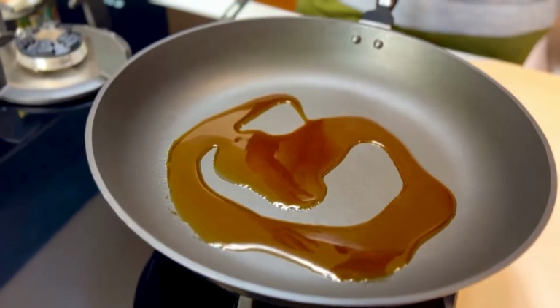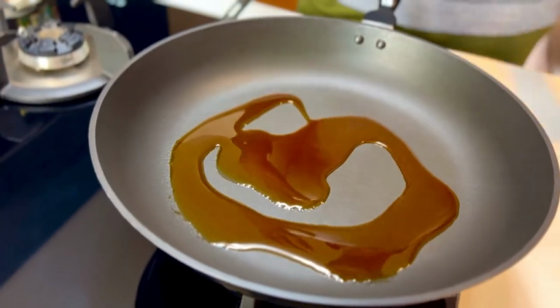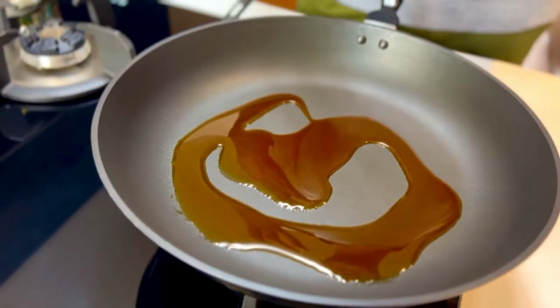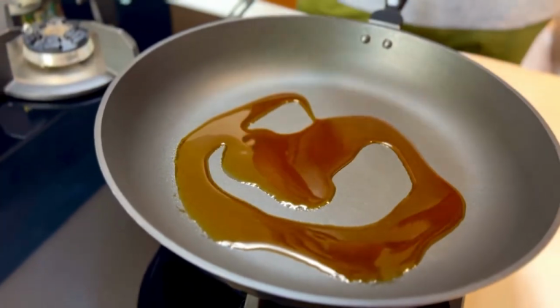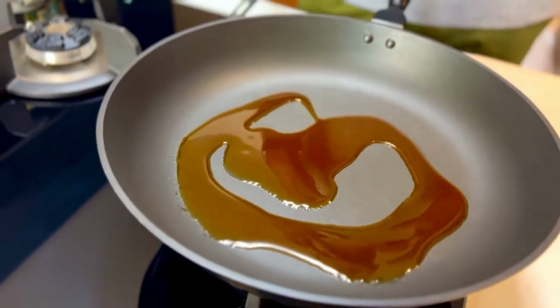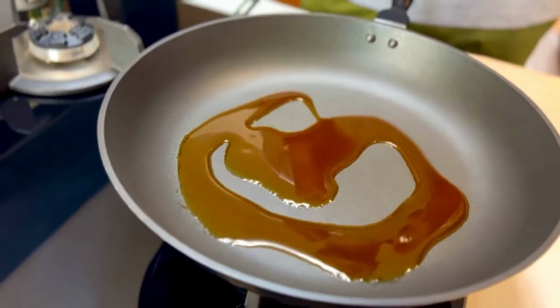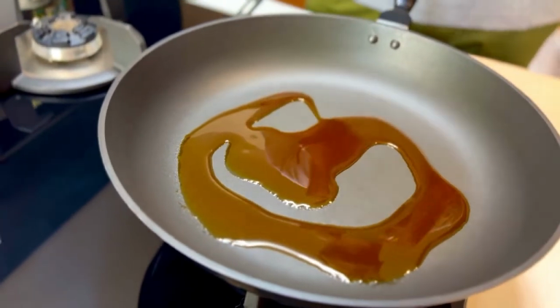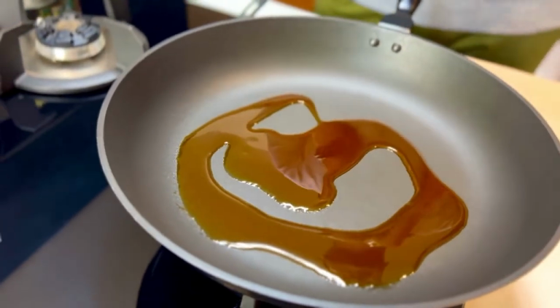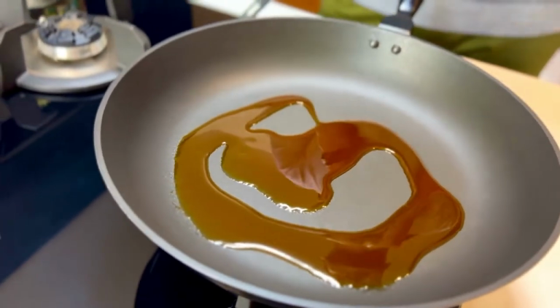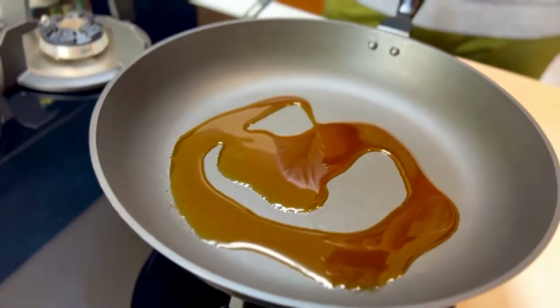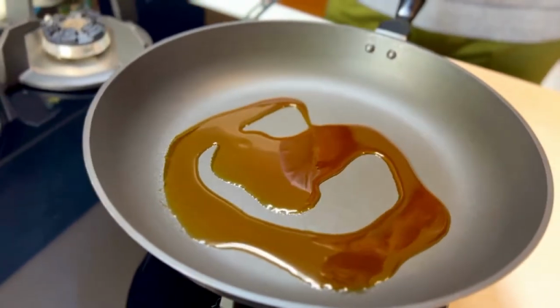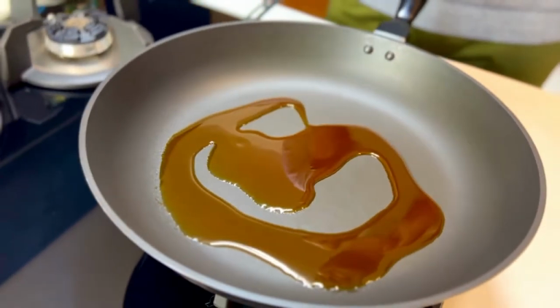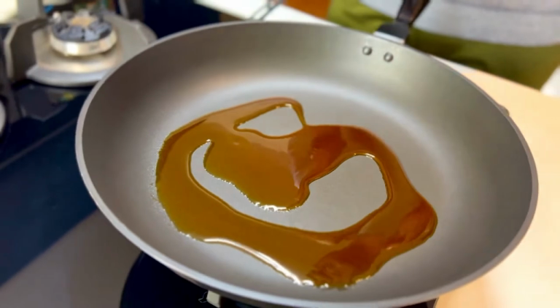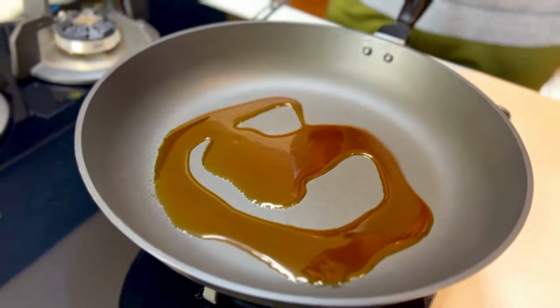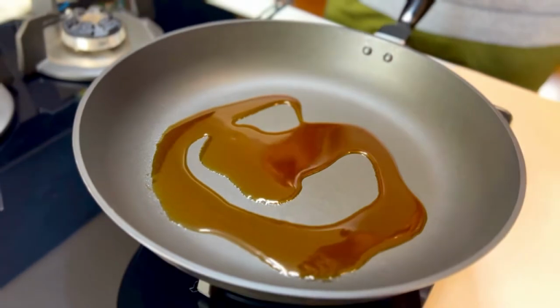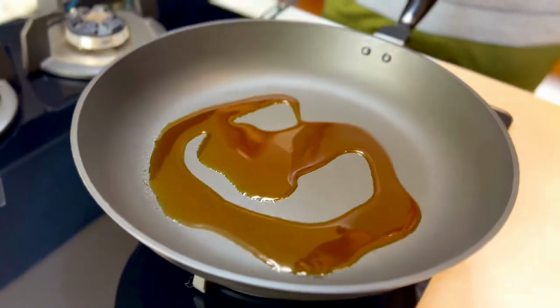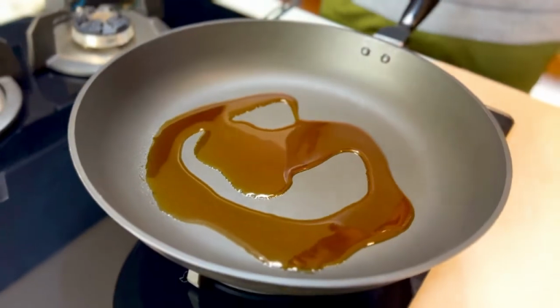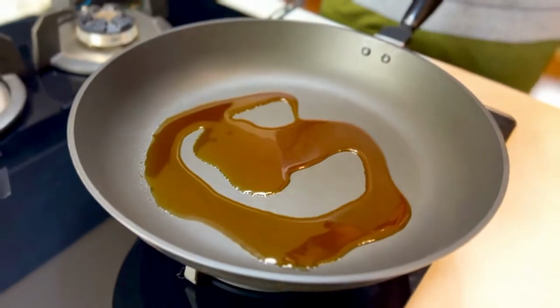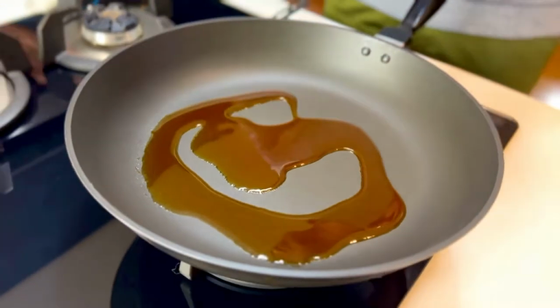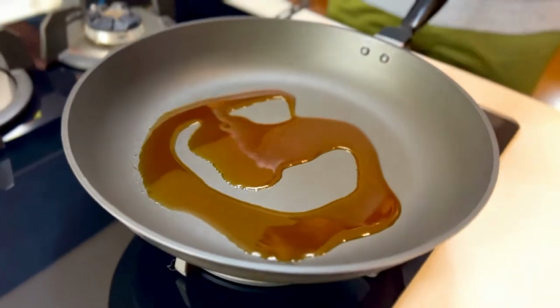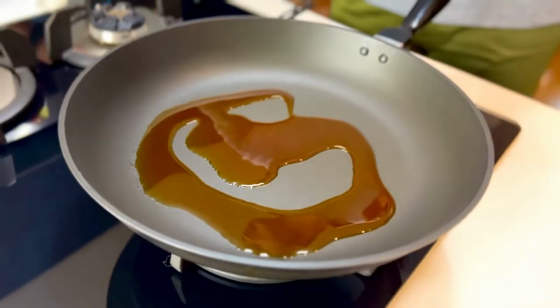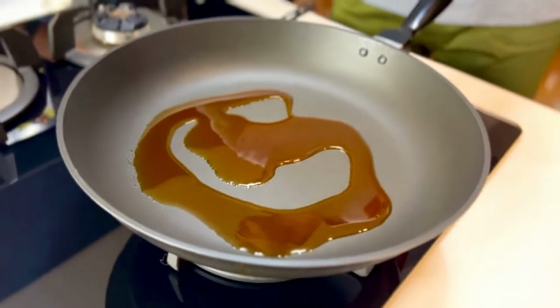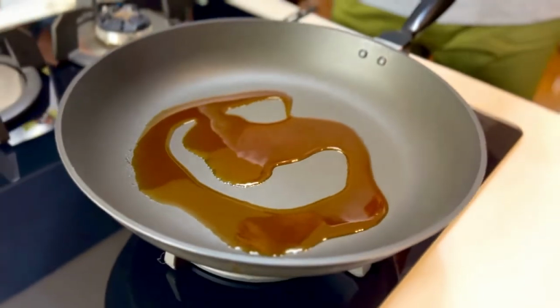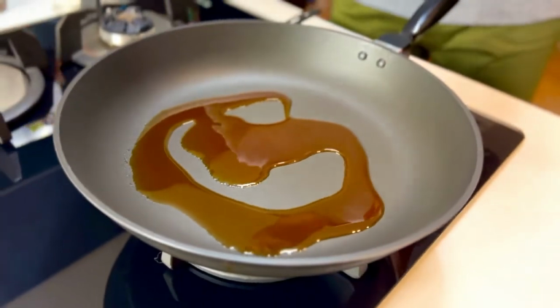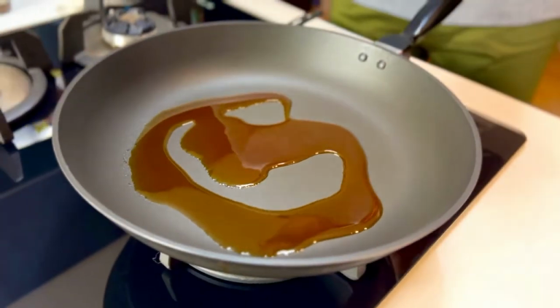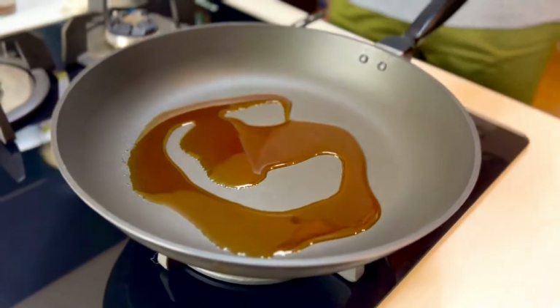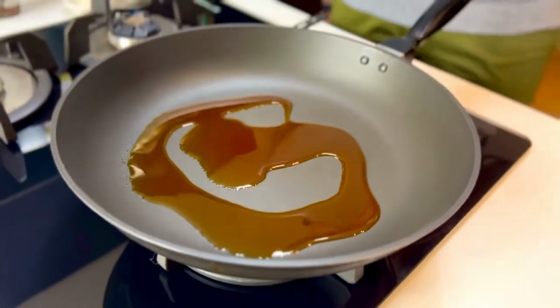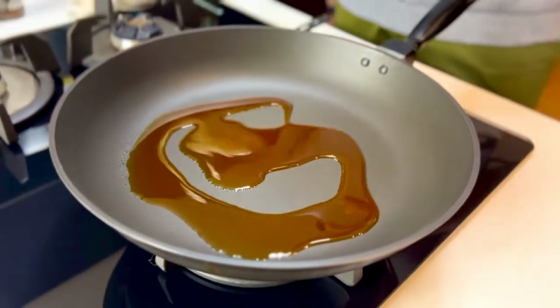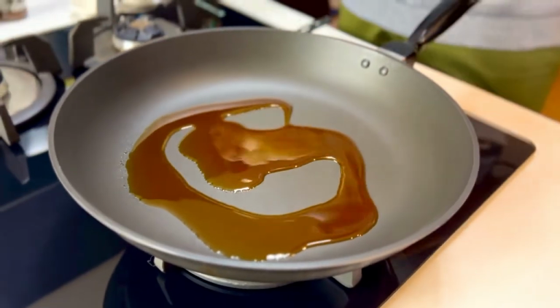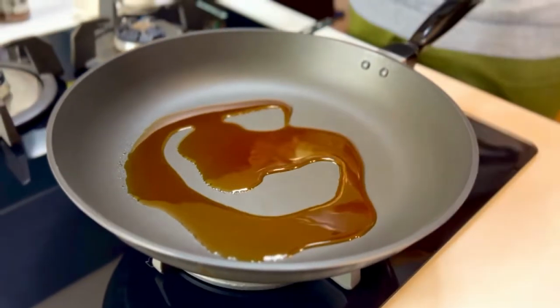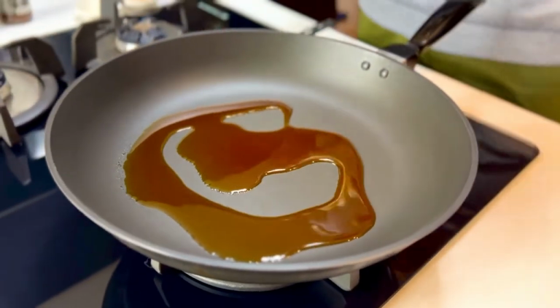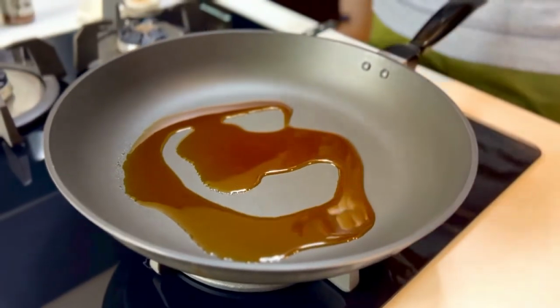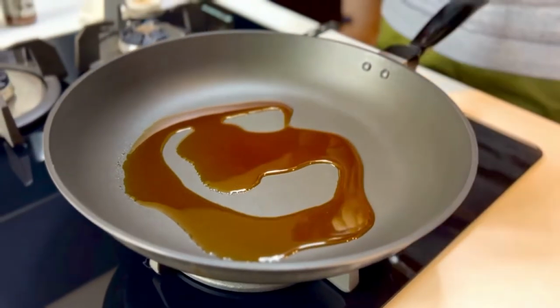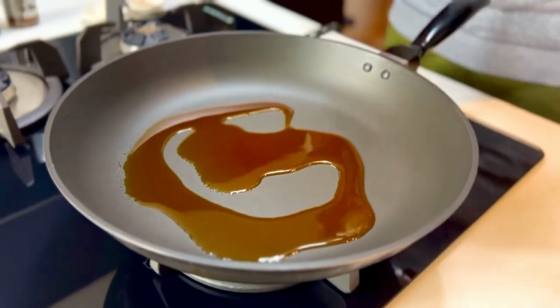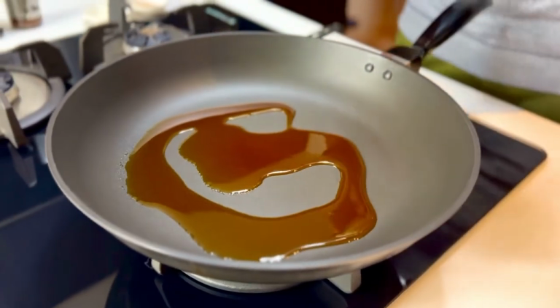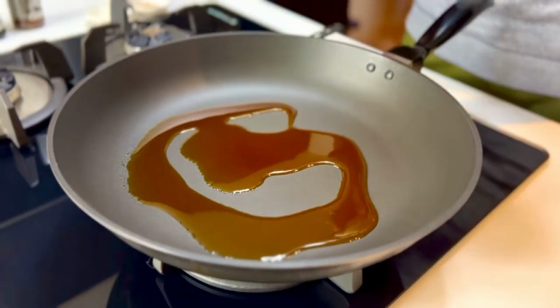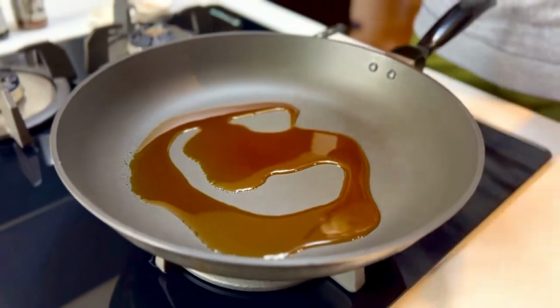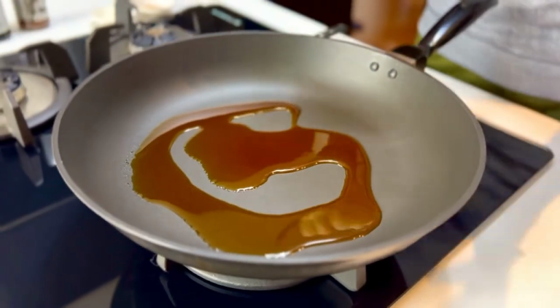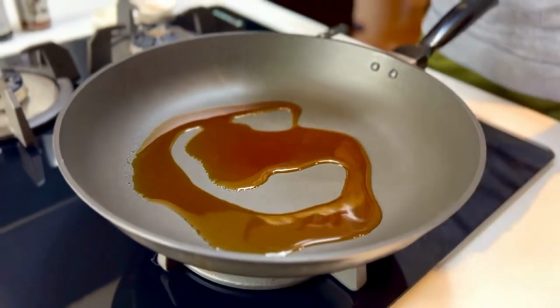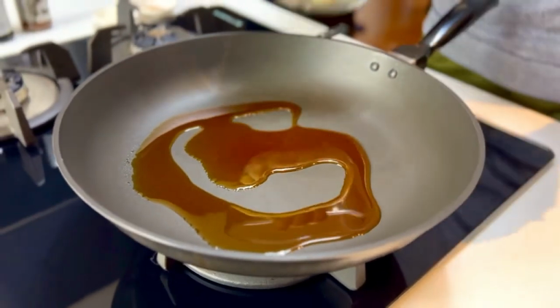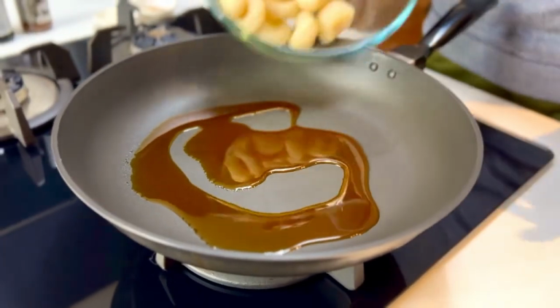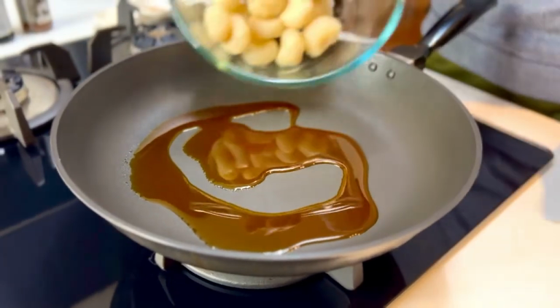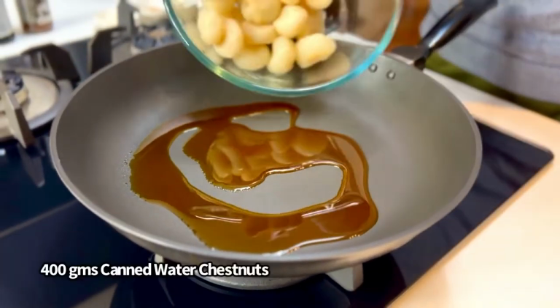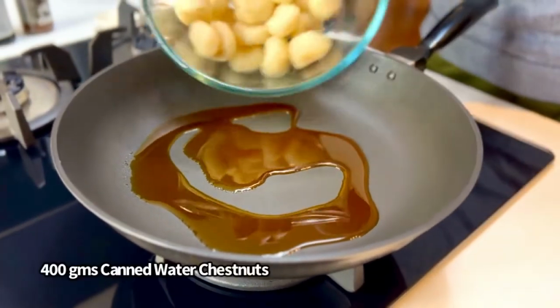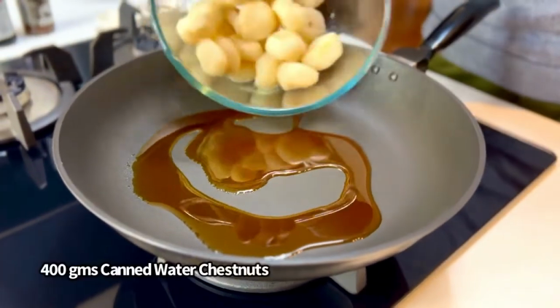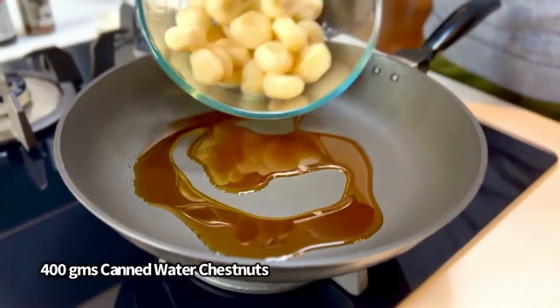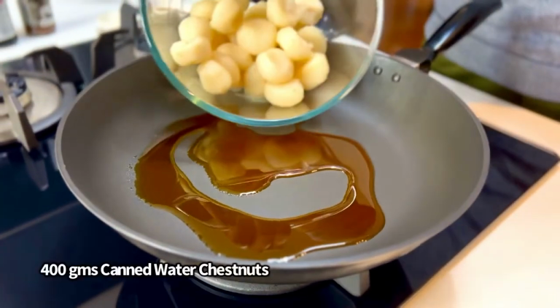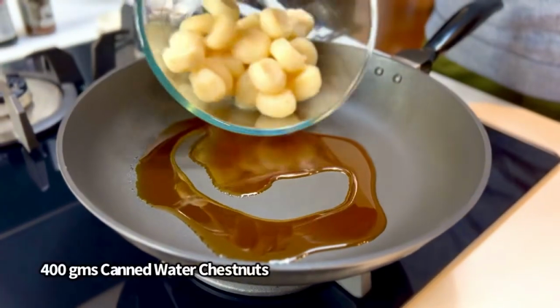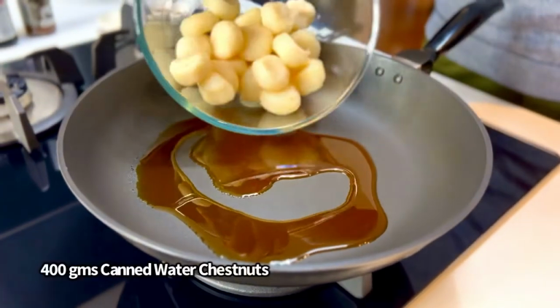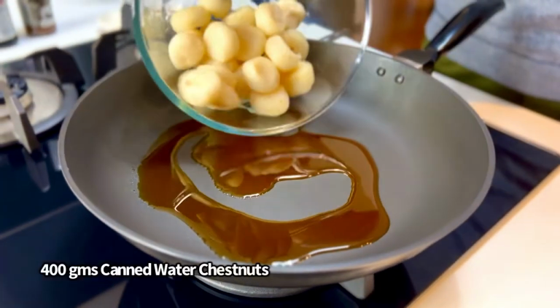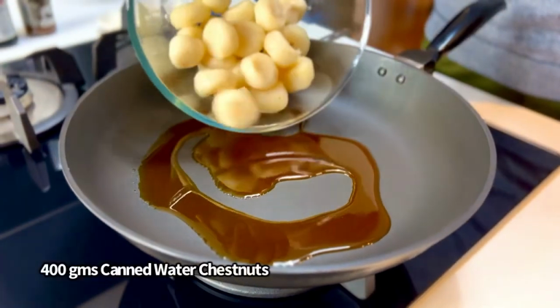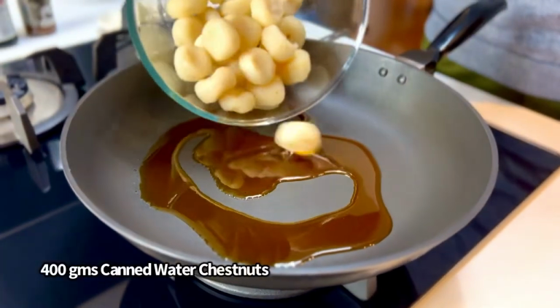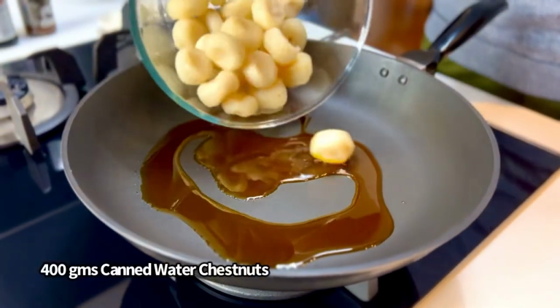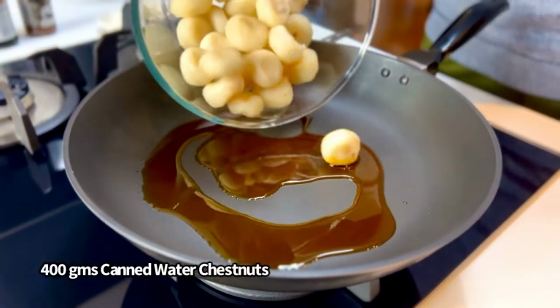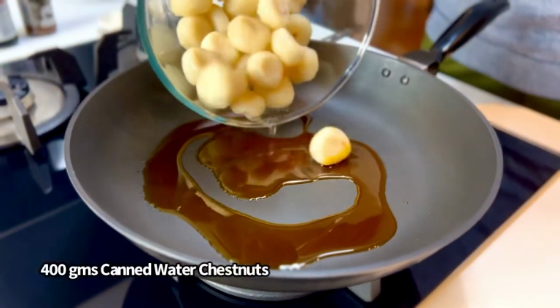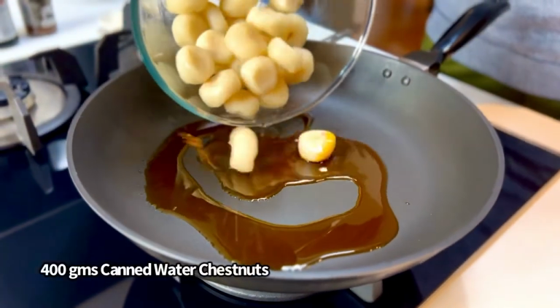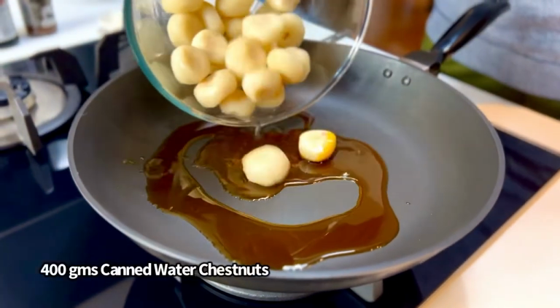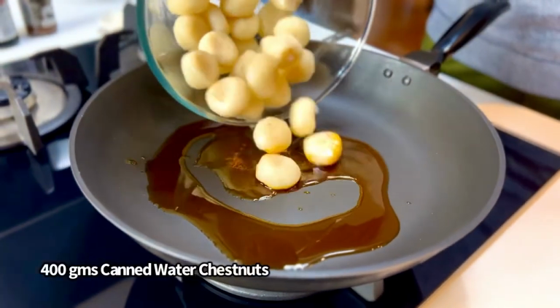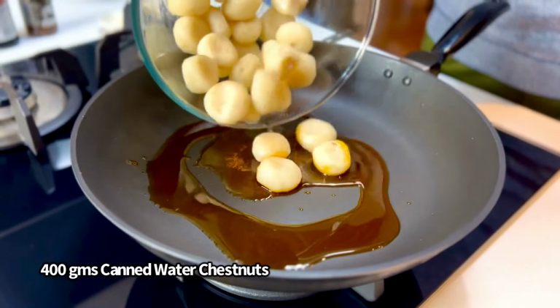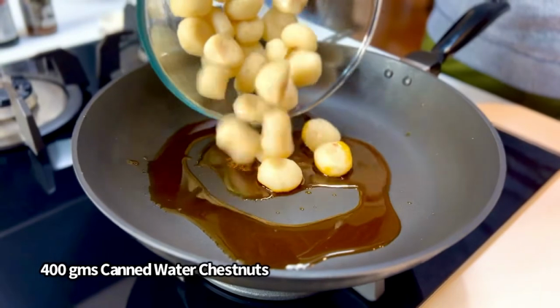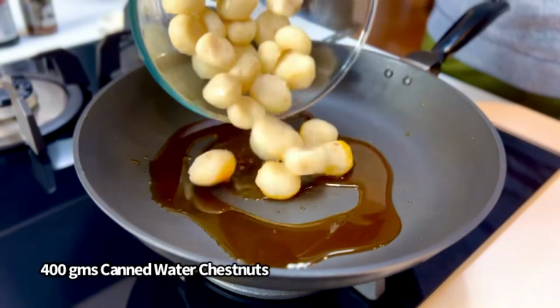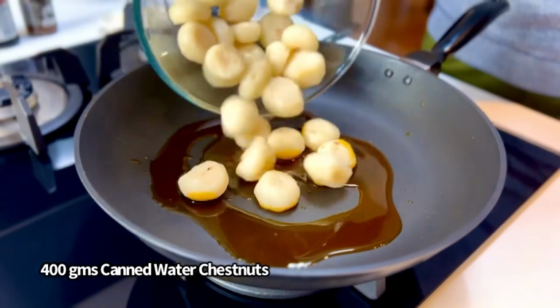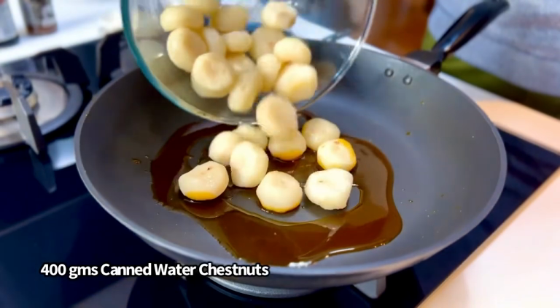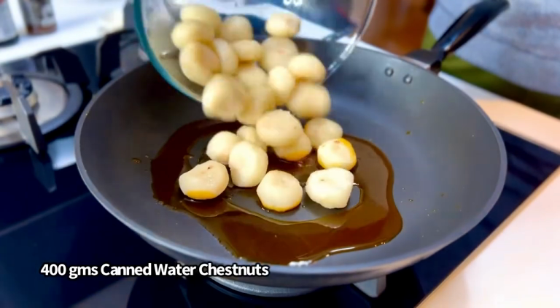As you allow this to get nice and hot, we're going to take our water chestnuts — a can of them, about 400 grams — and throw them right in.